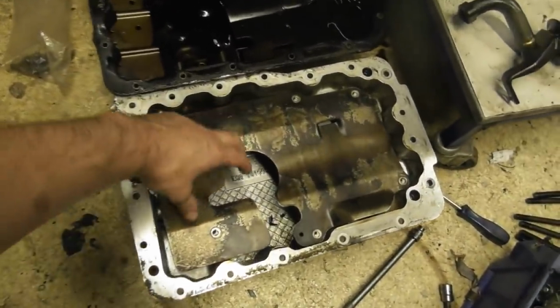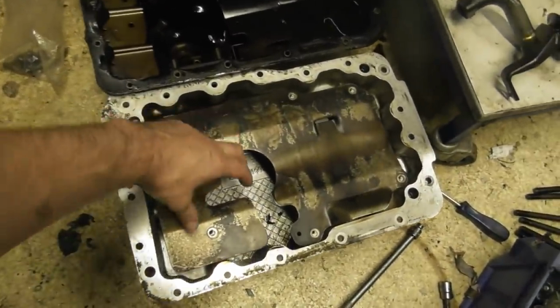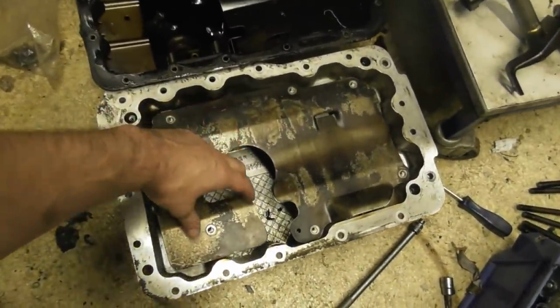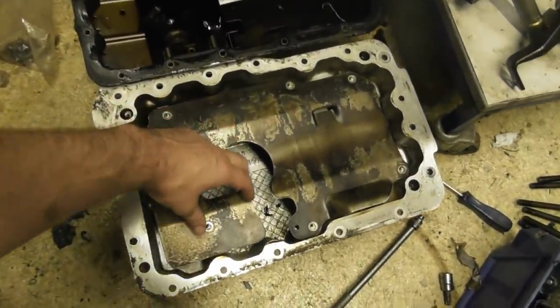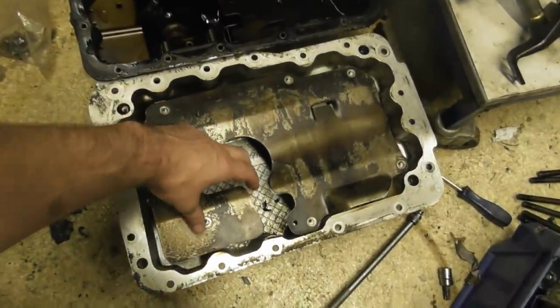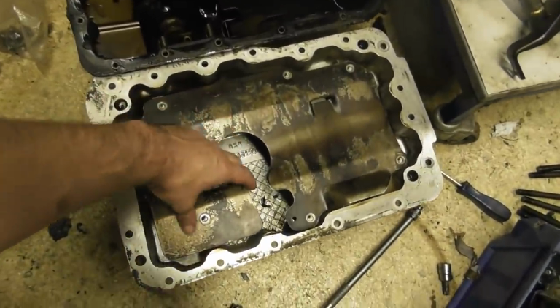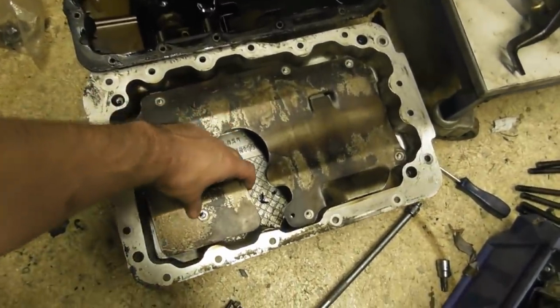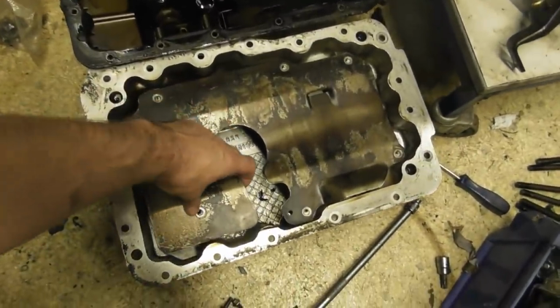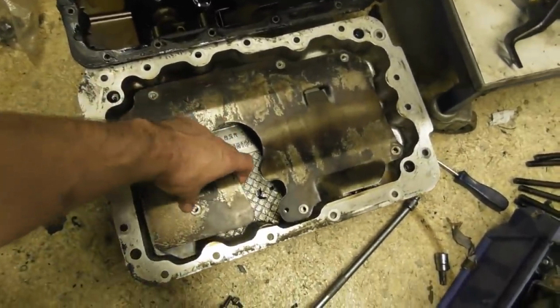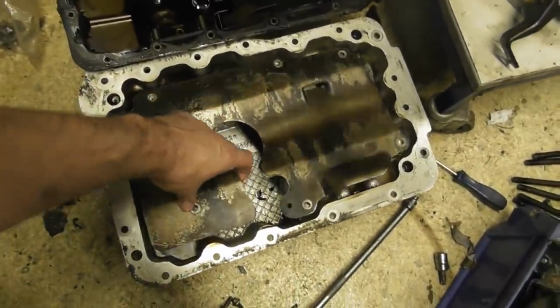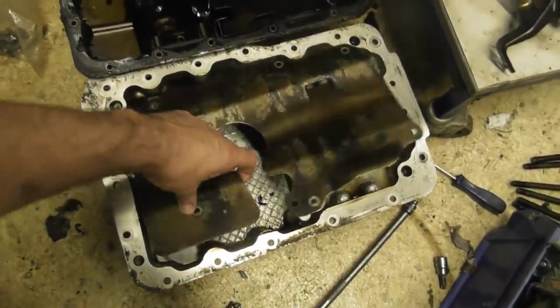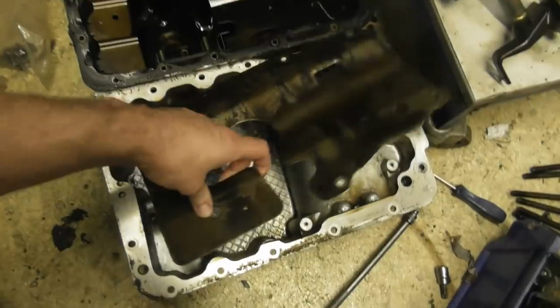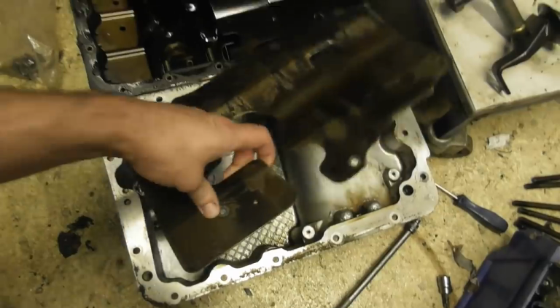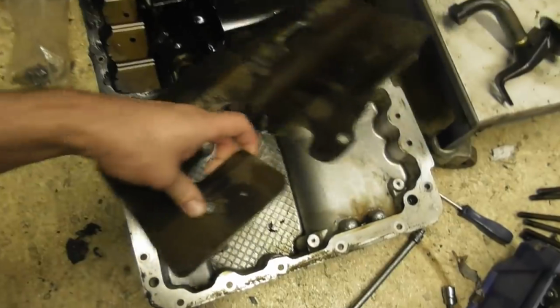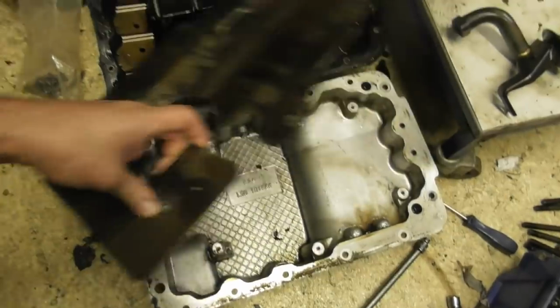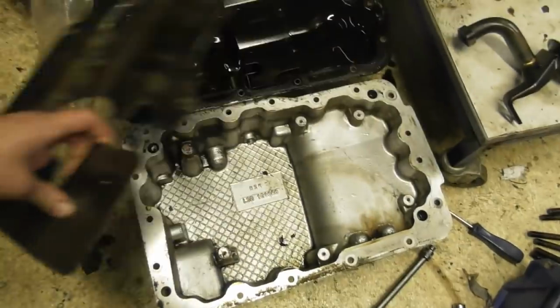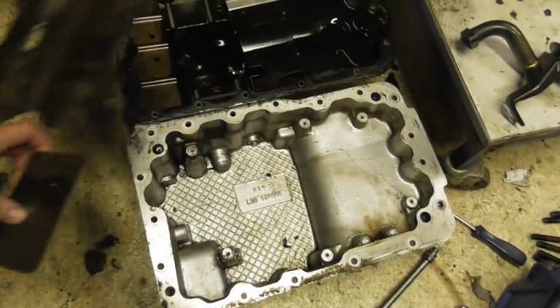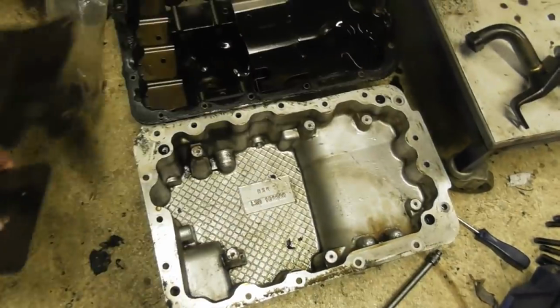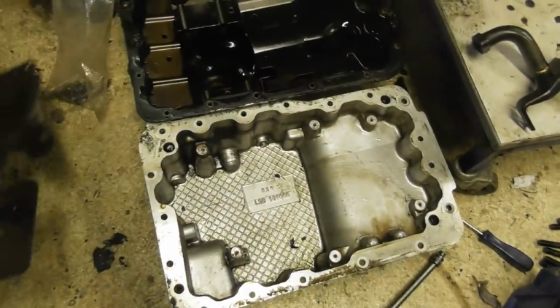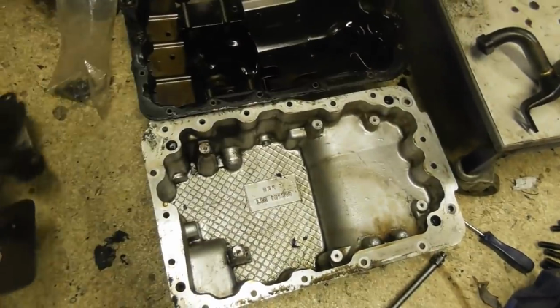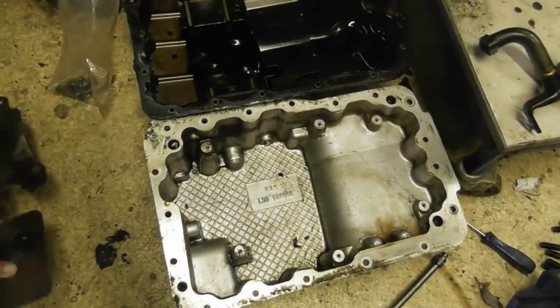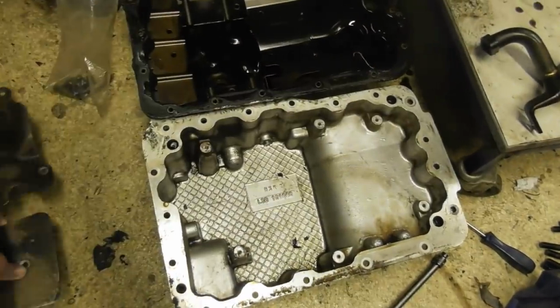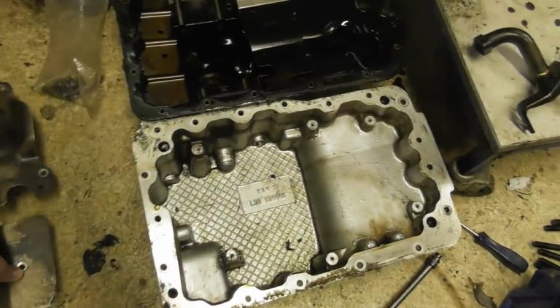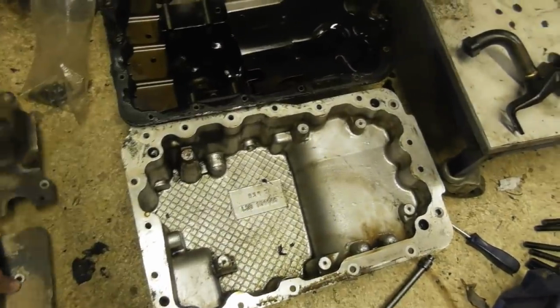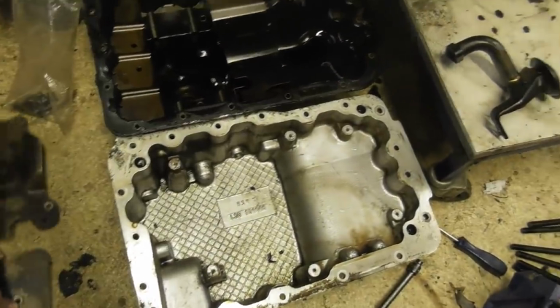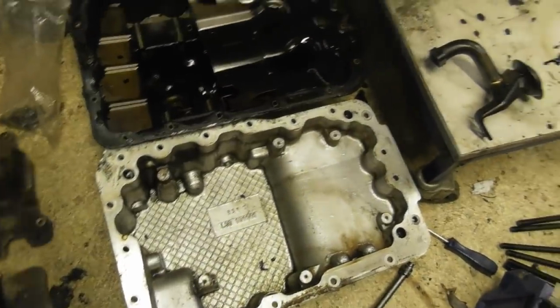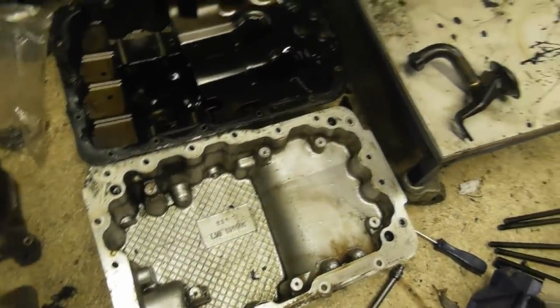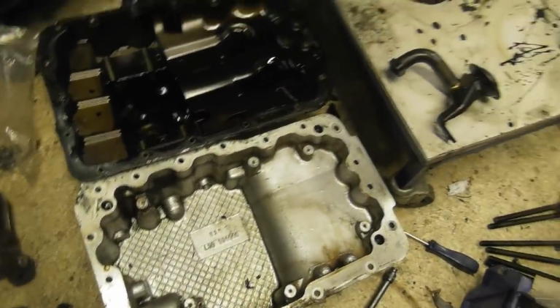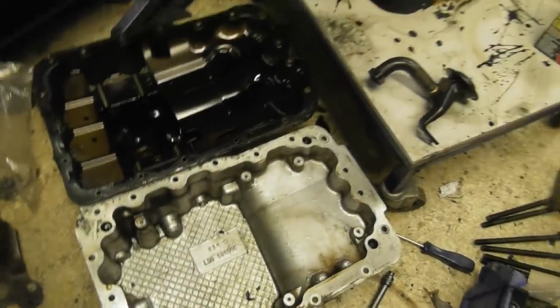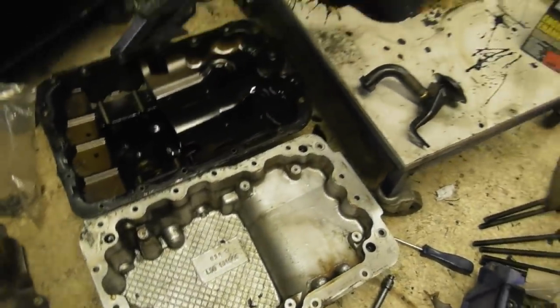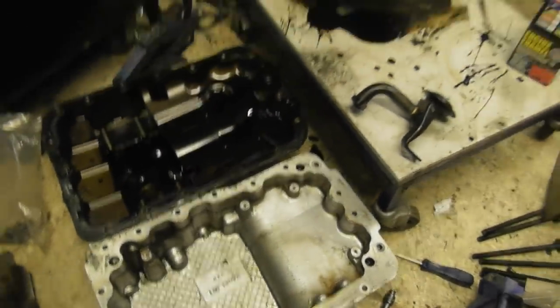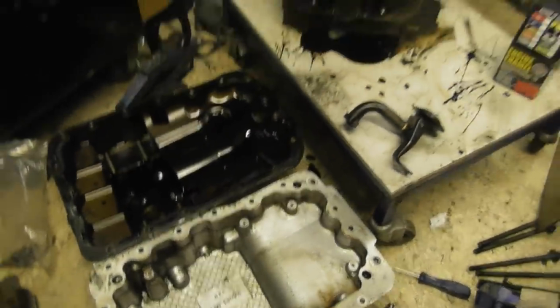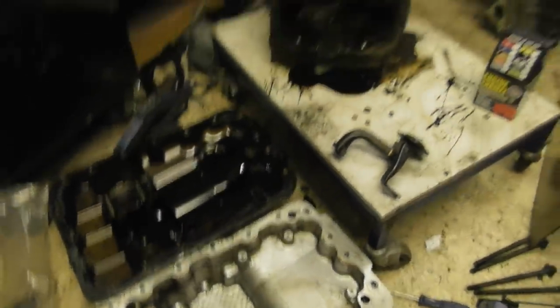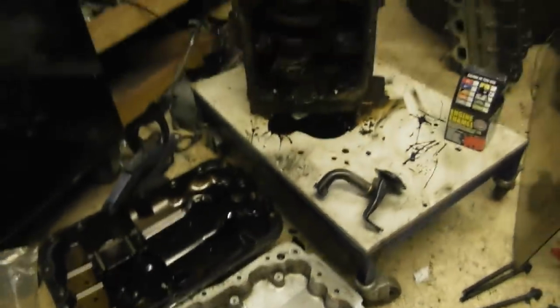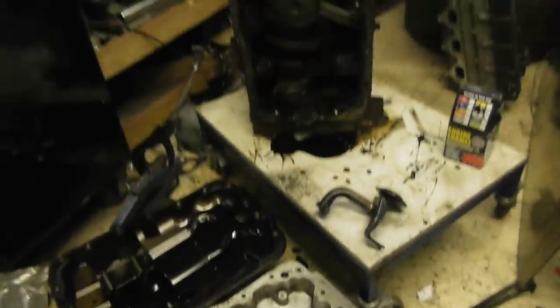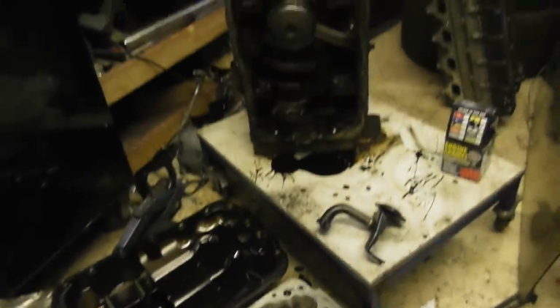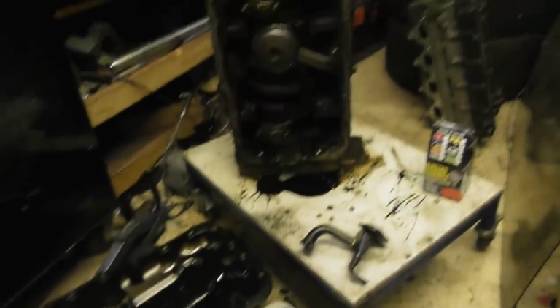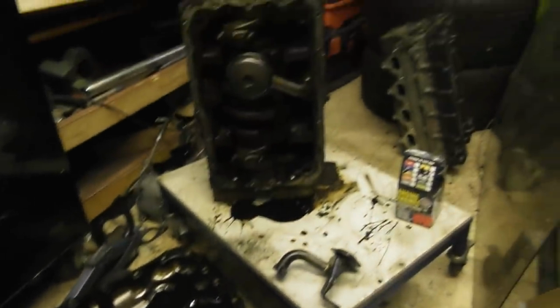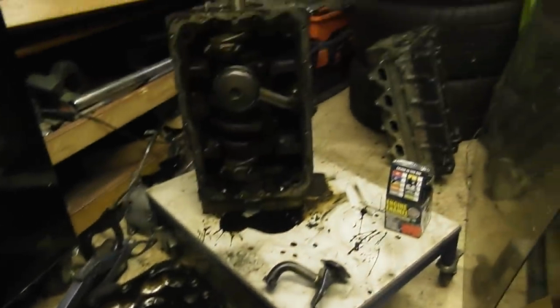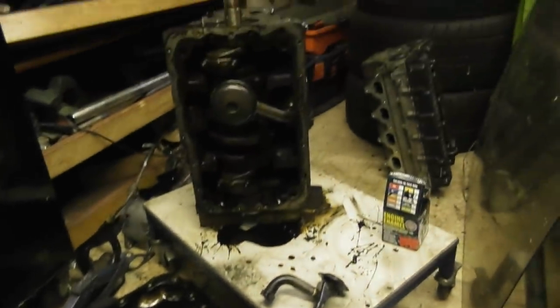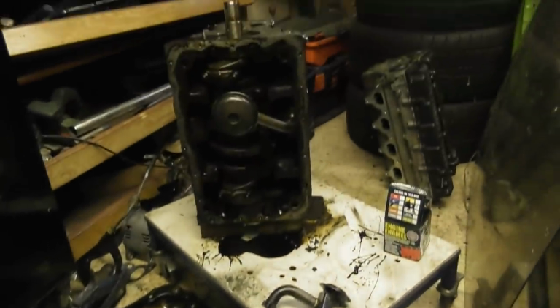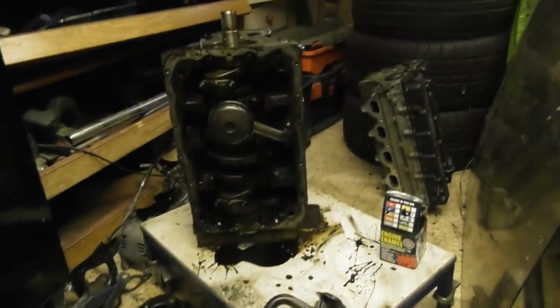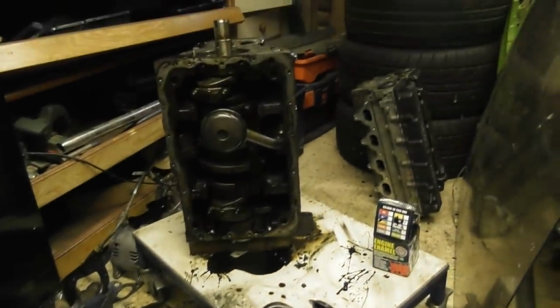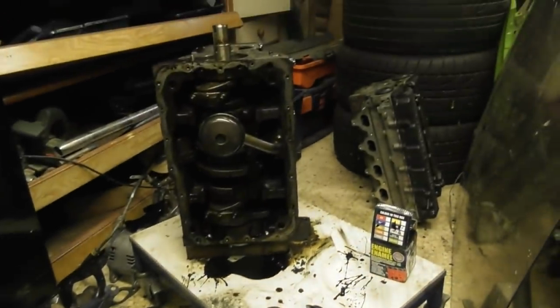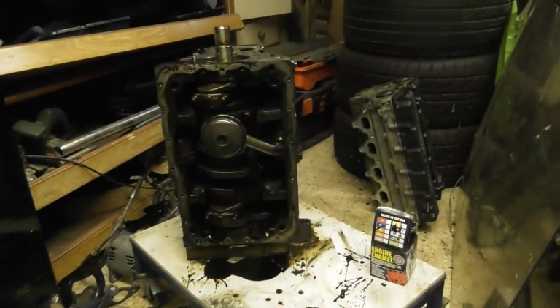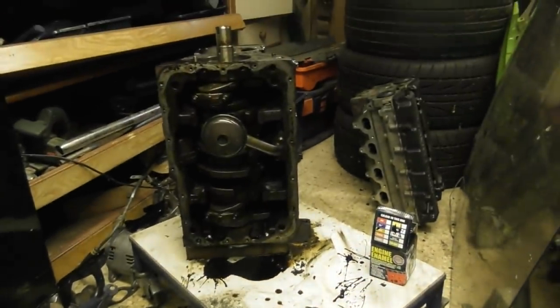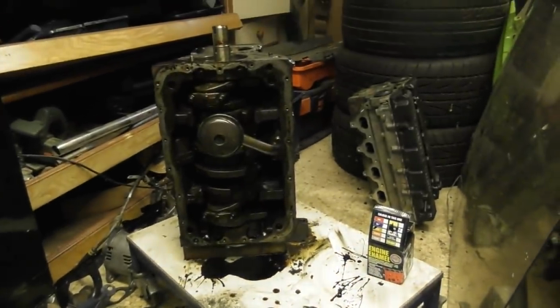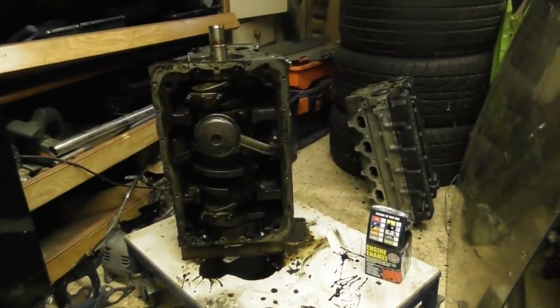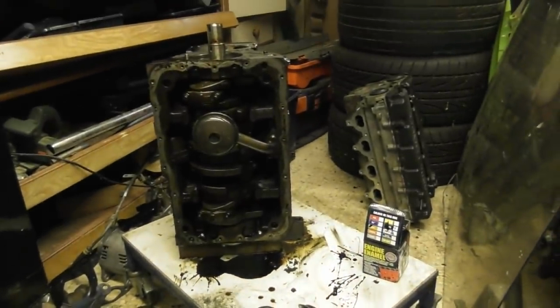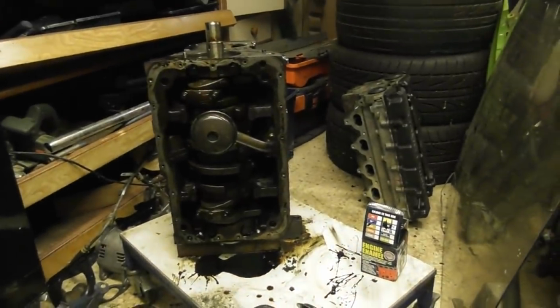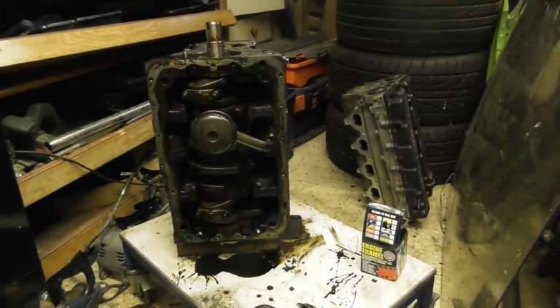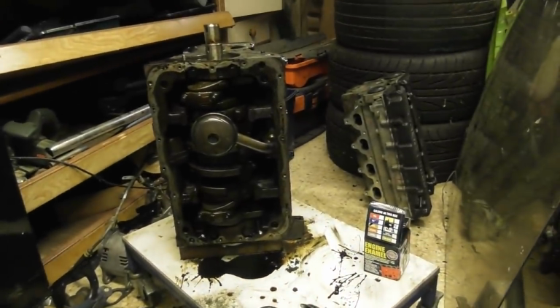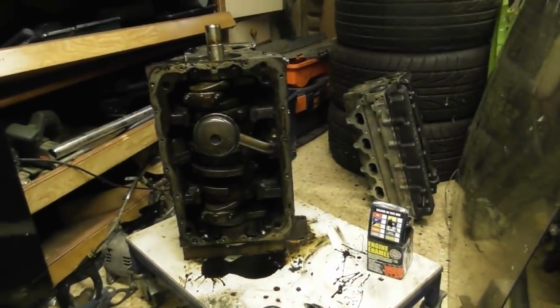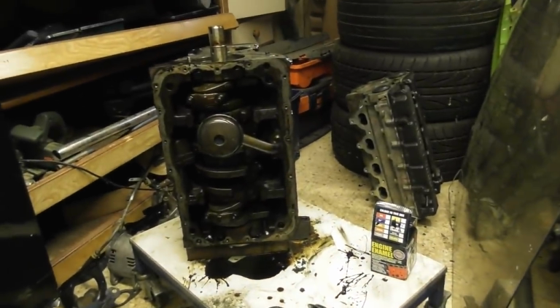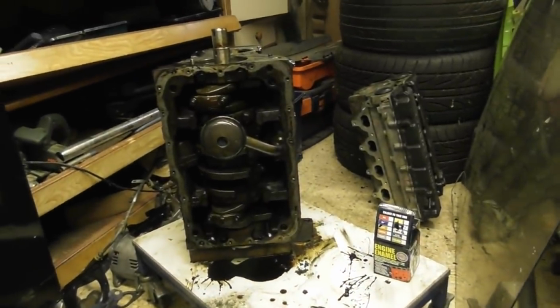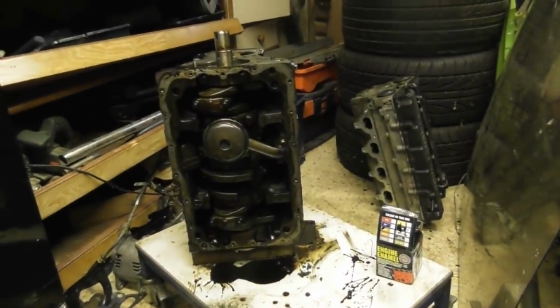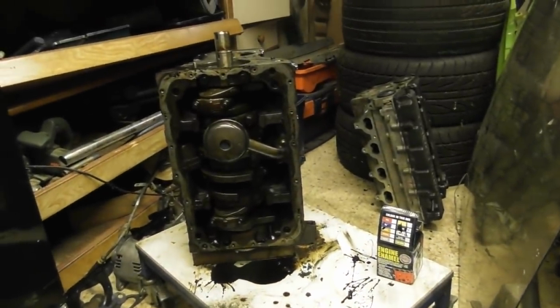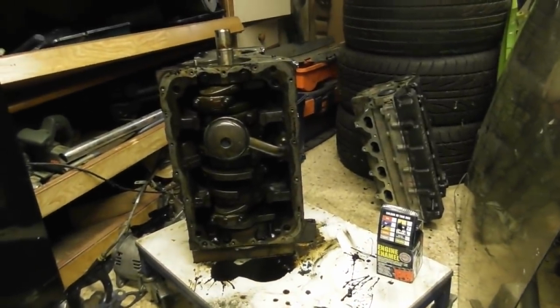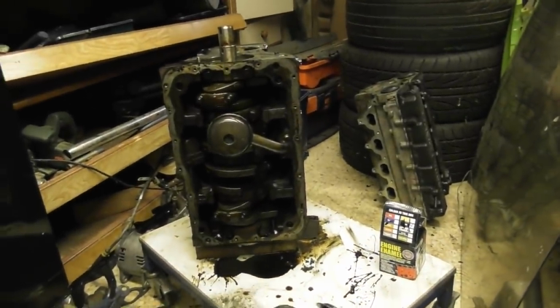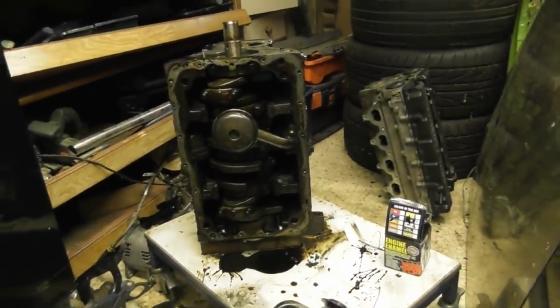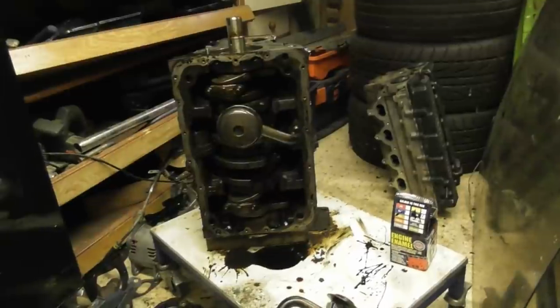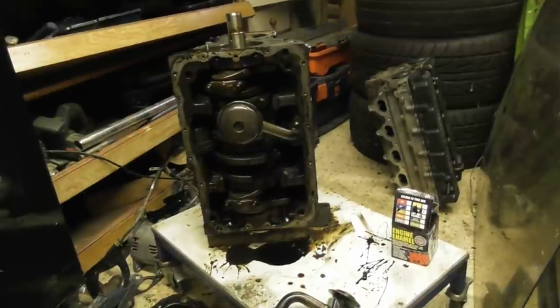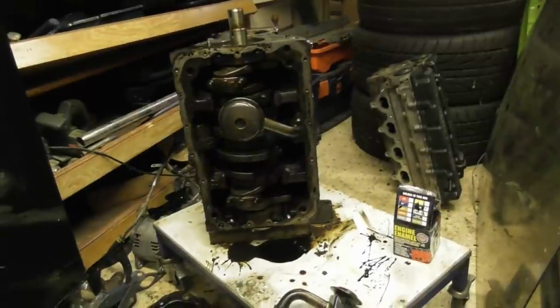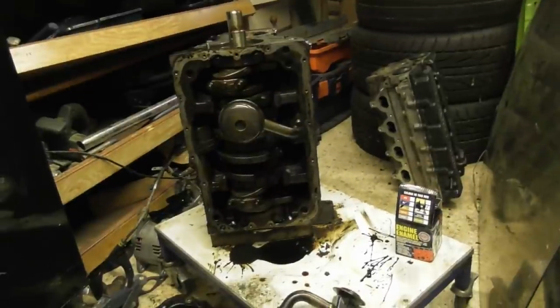So that's all going to get cleaned up, got a new gasket, and it can all go back together again.